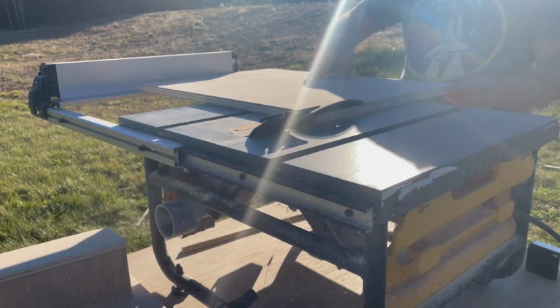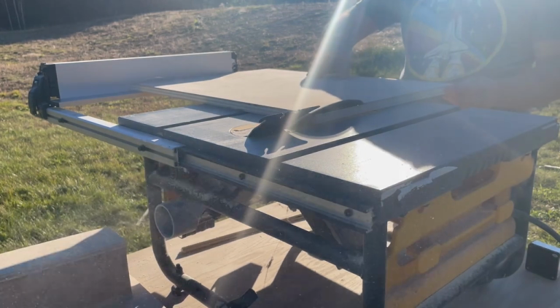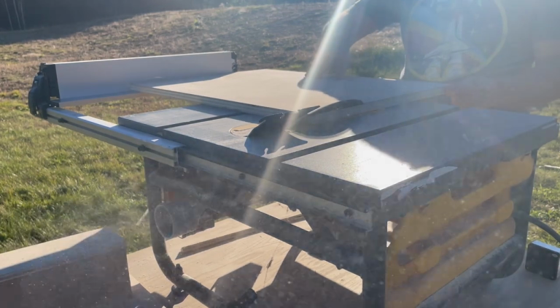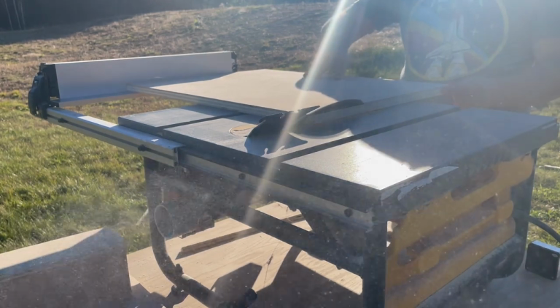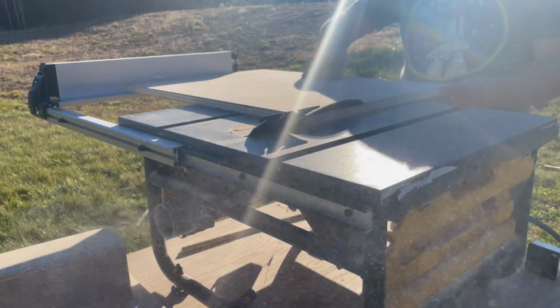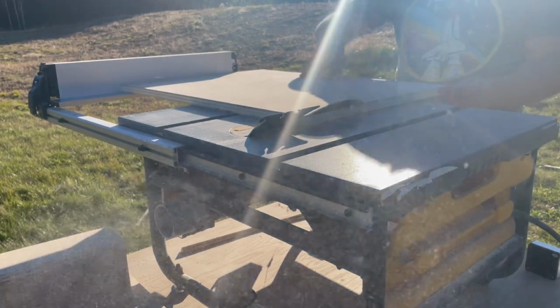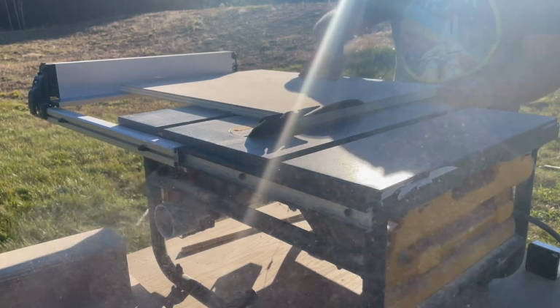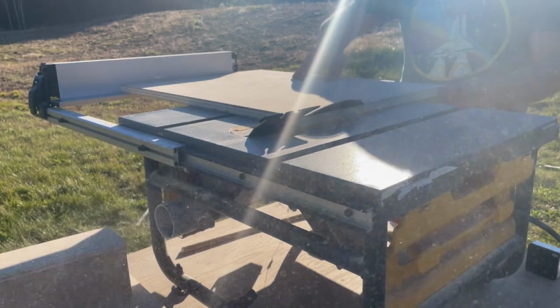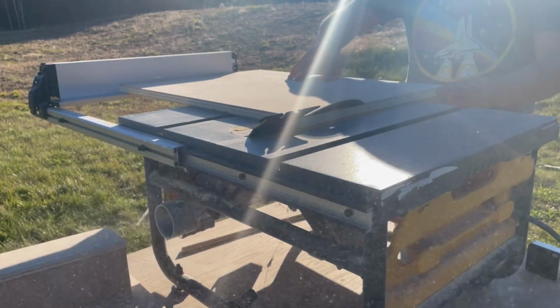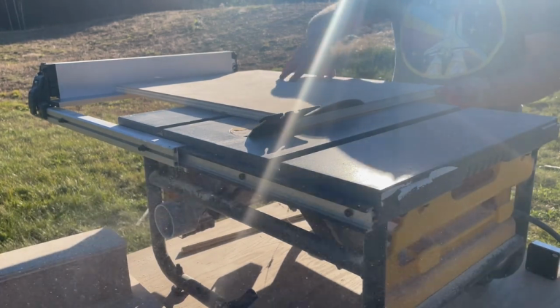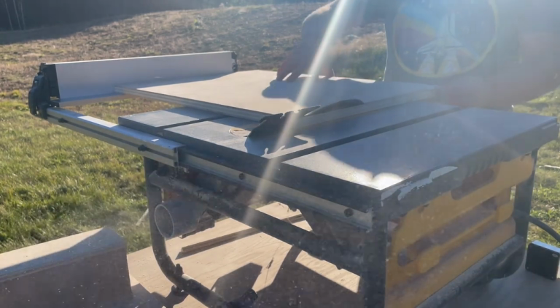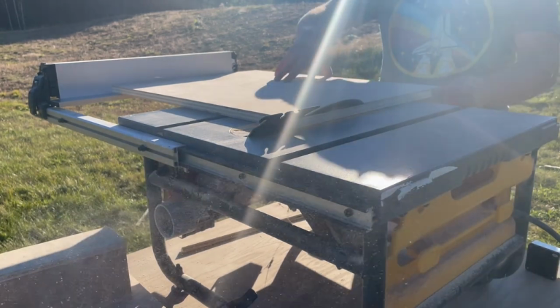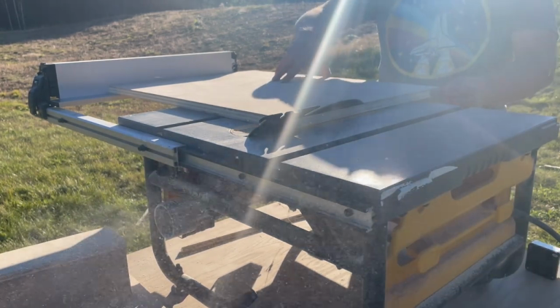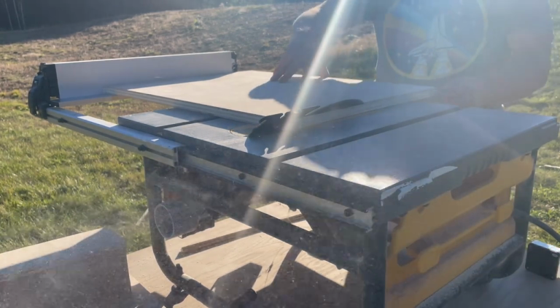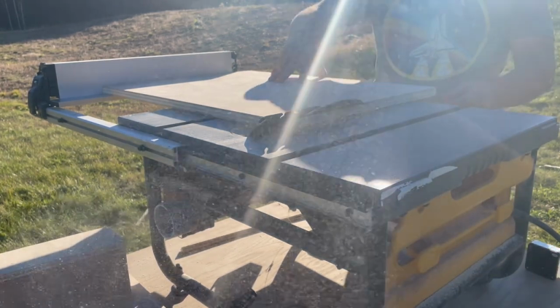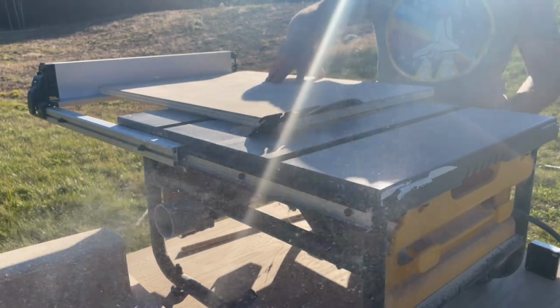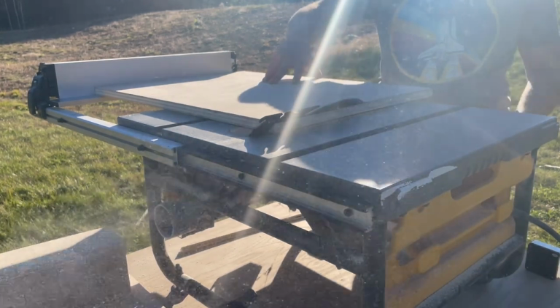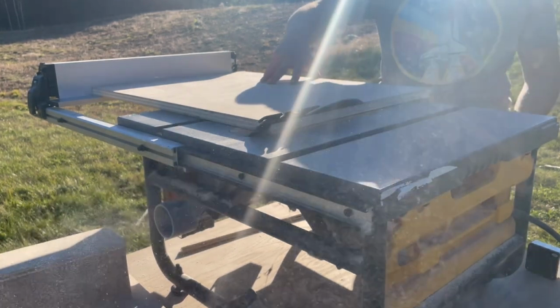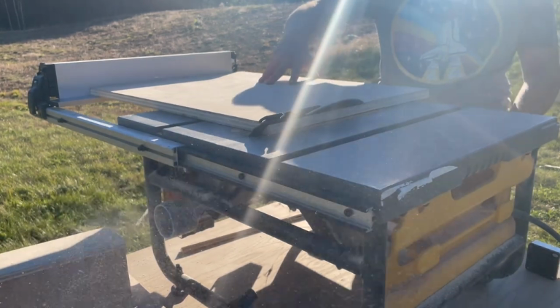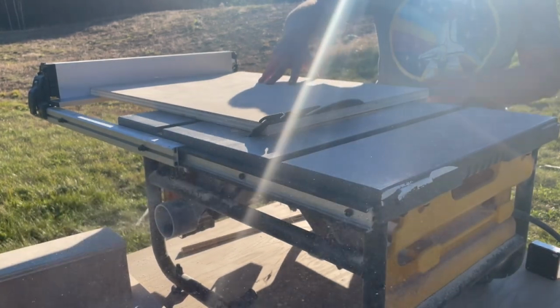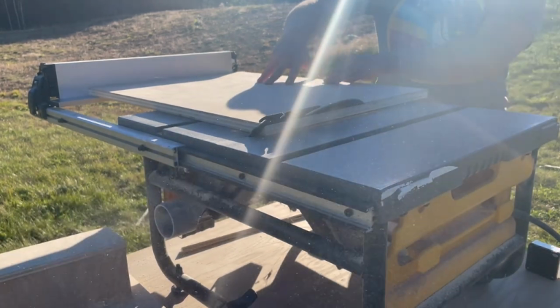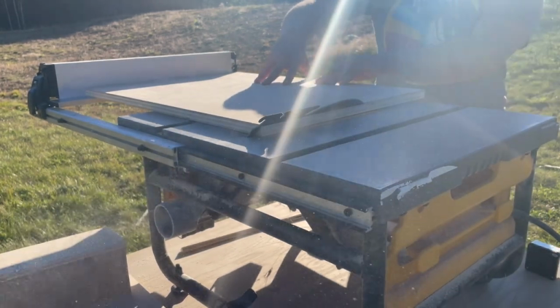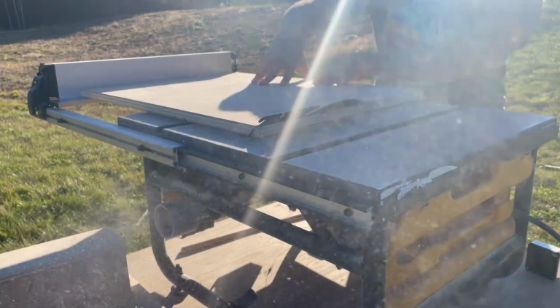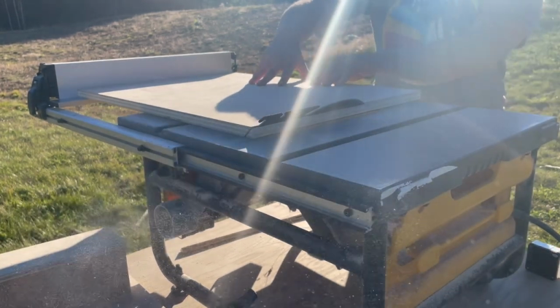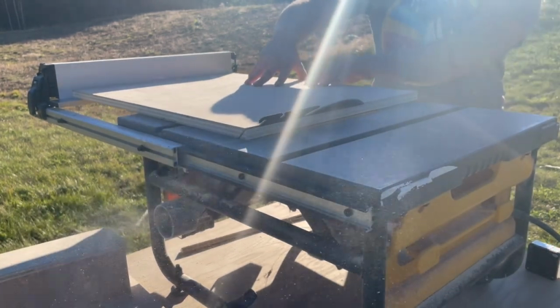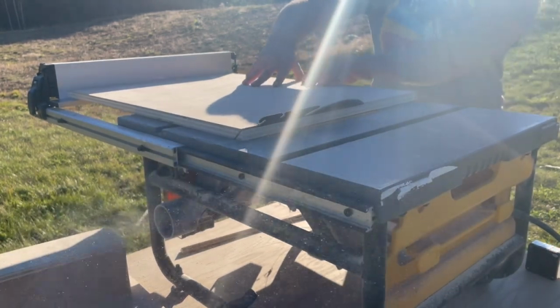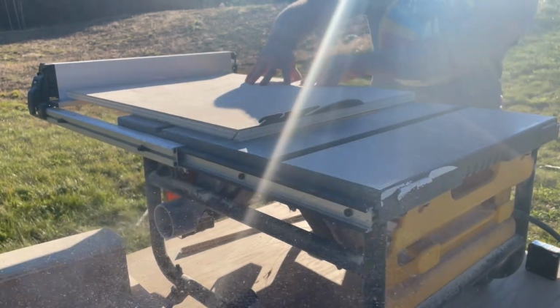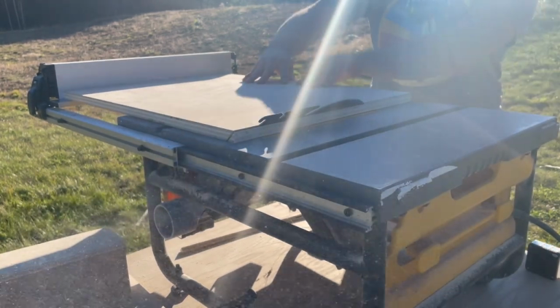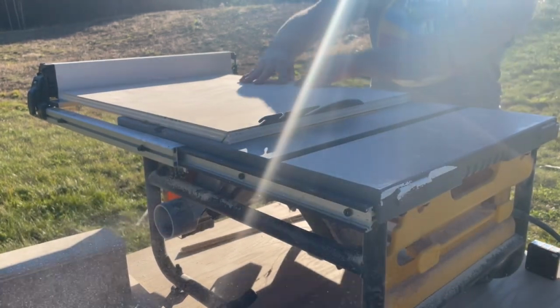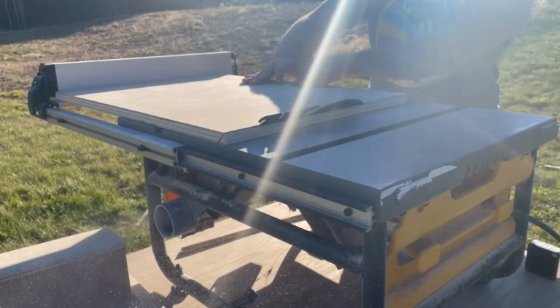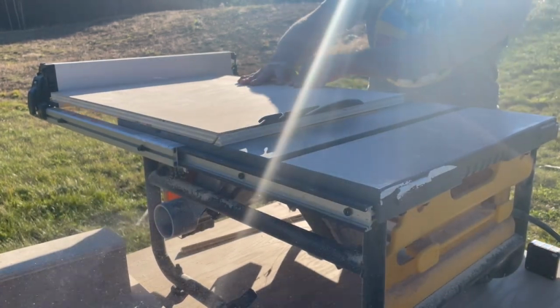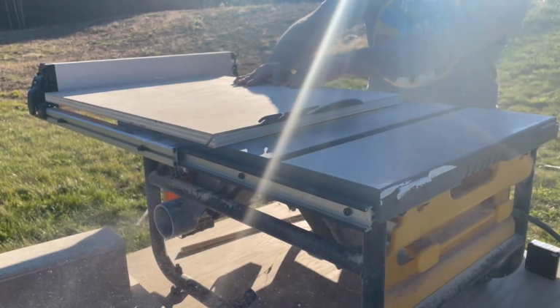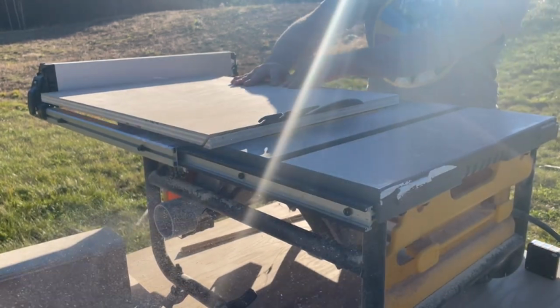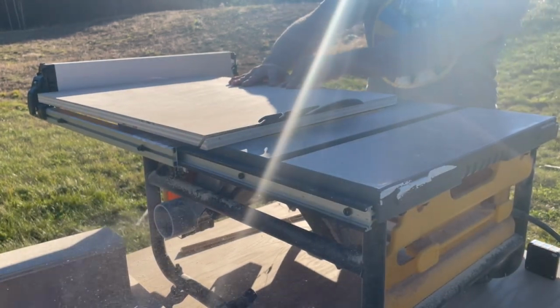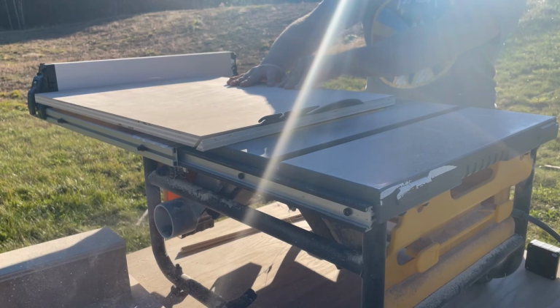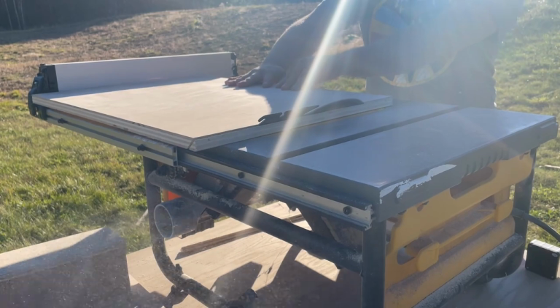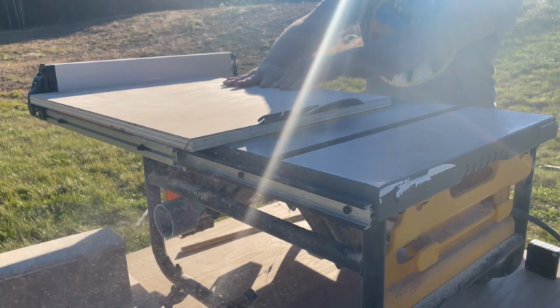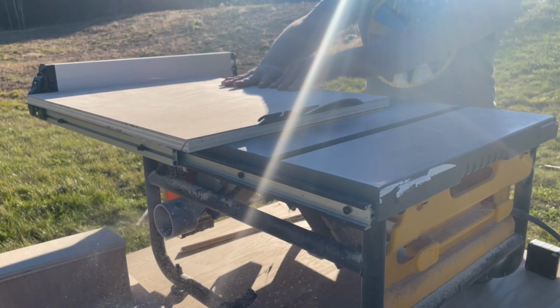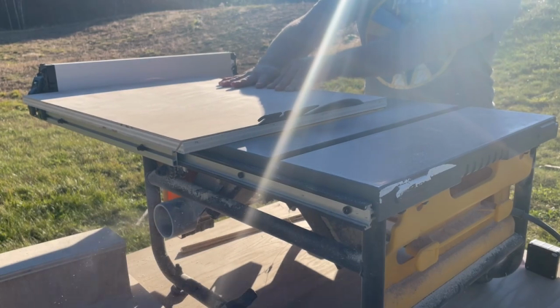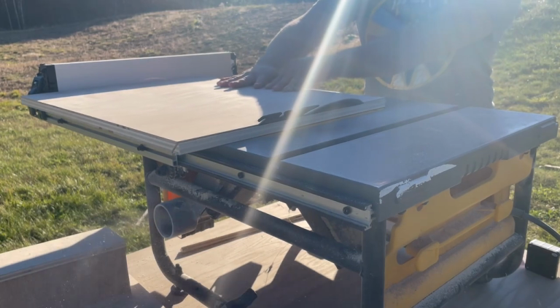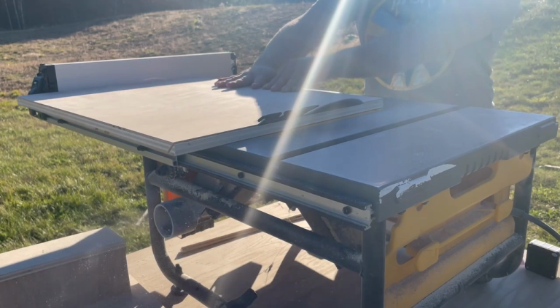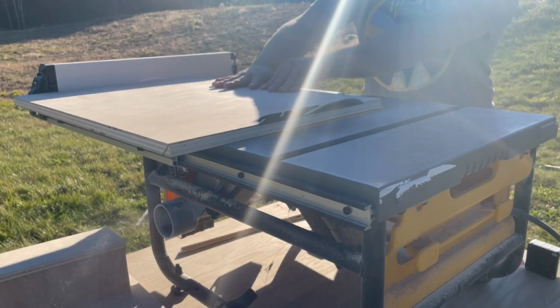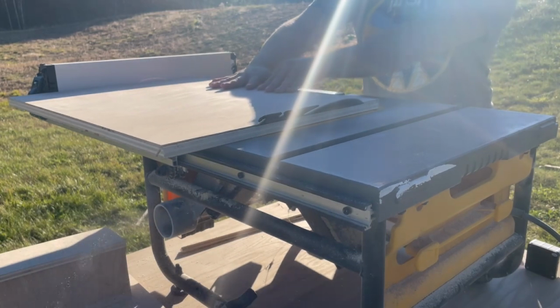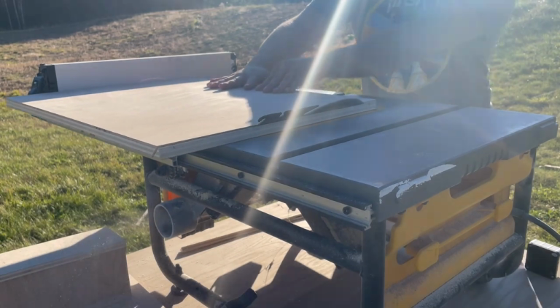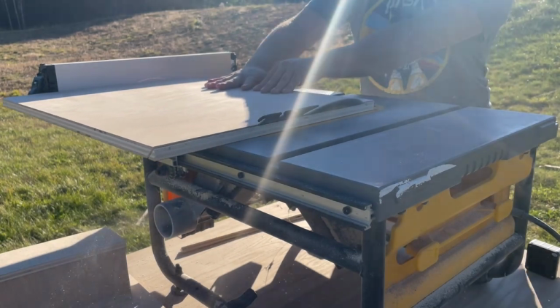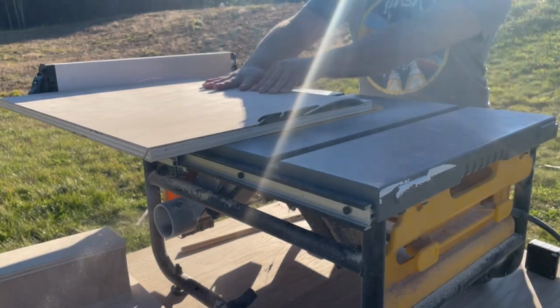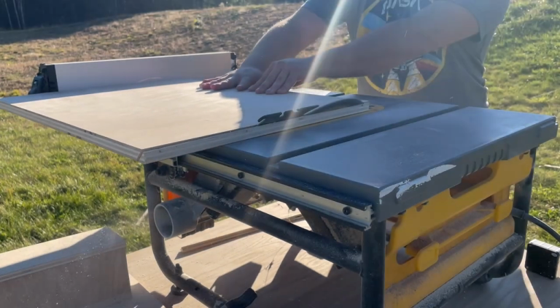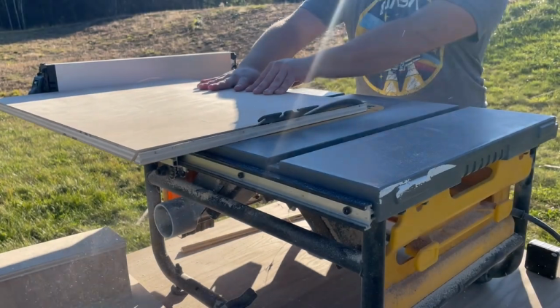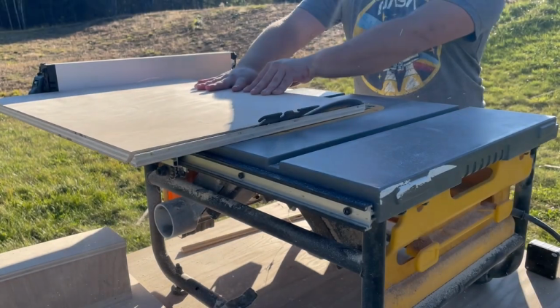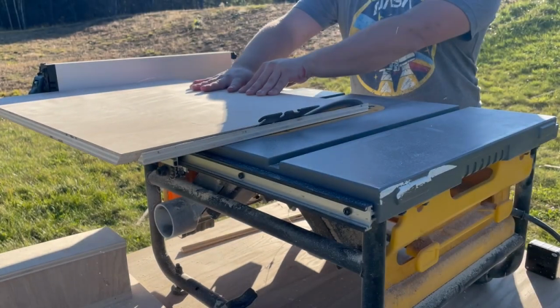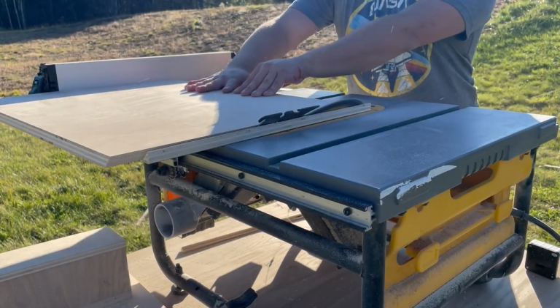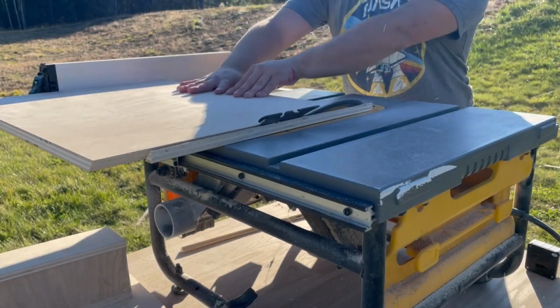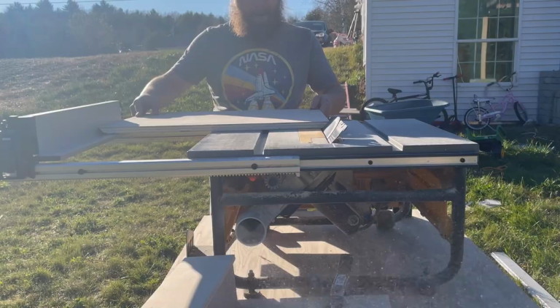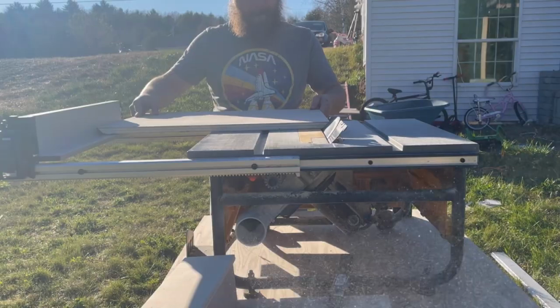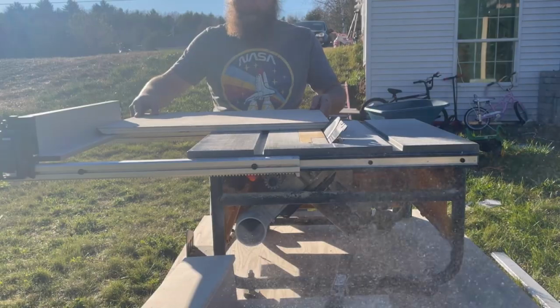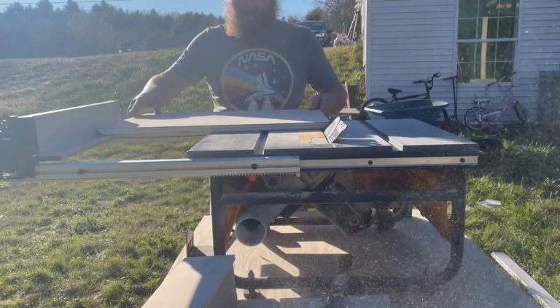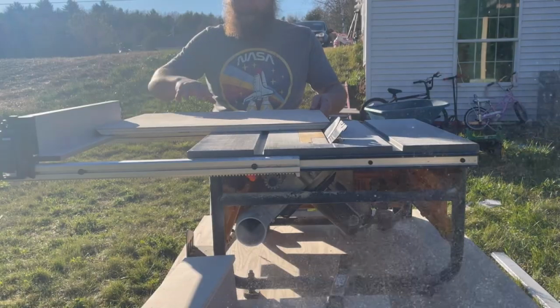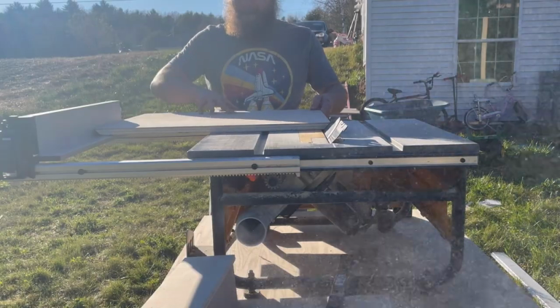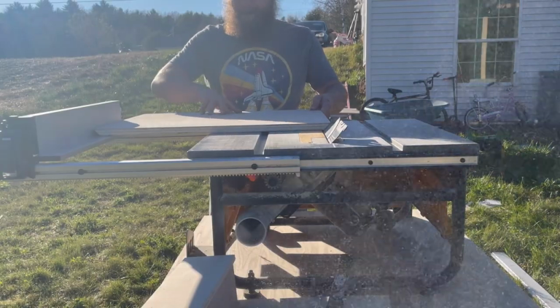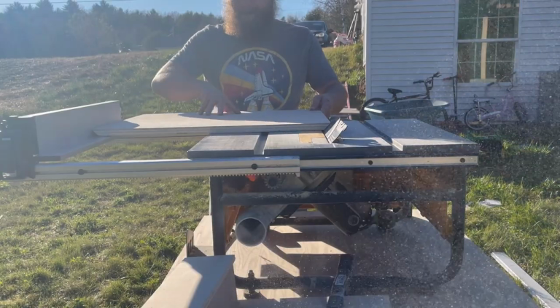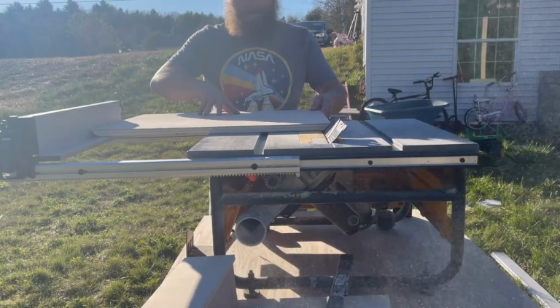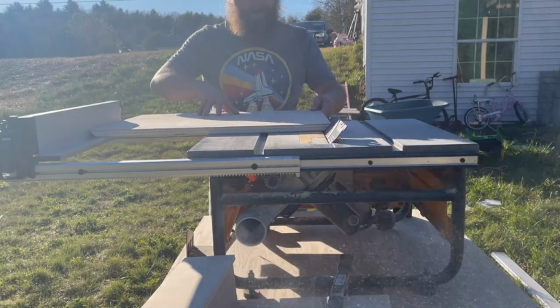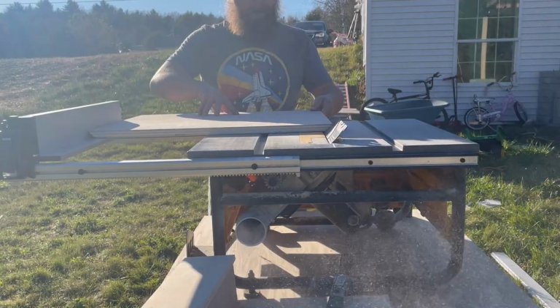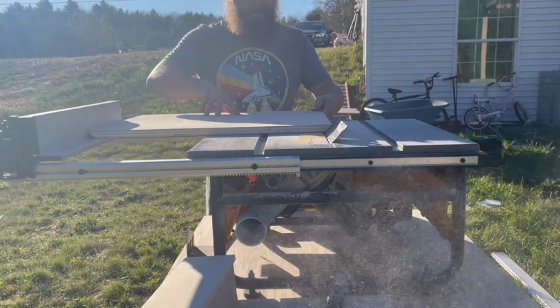With the blade as close to 45 degrees as I could get it, I cut the mitered edges on both sides of the two smaller pieces.